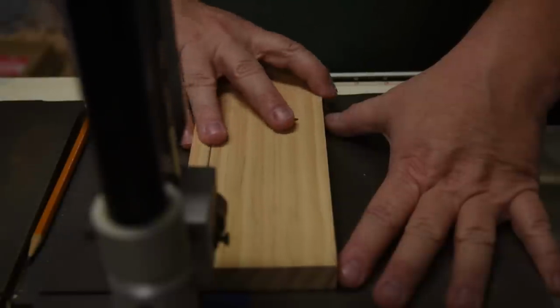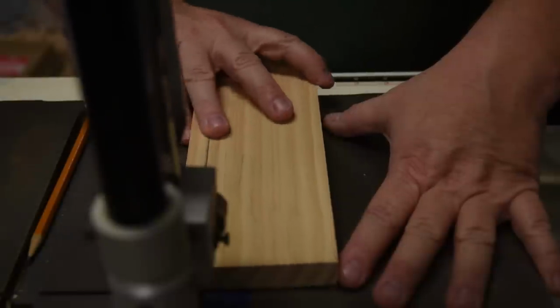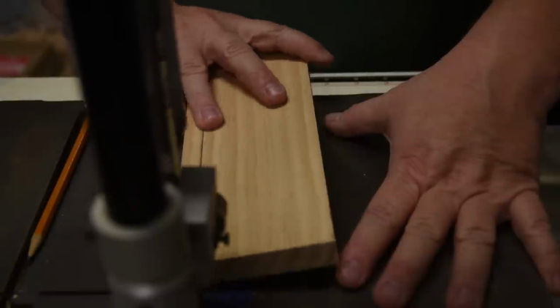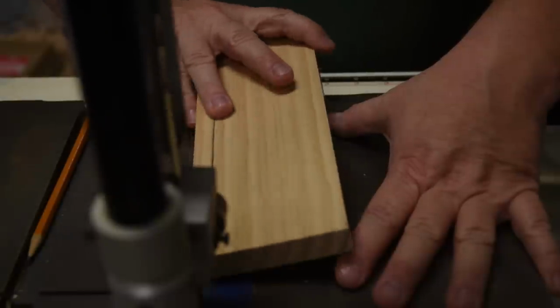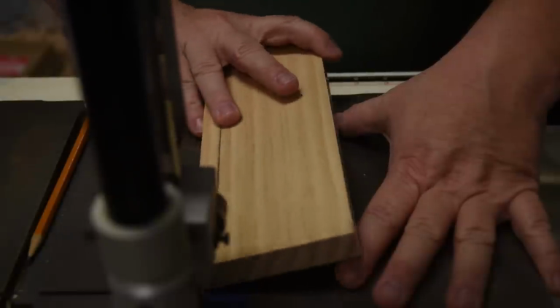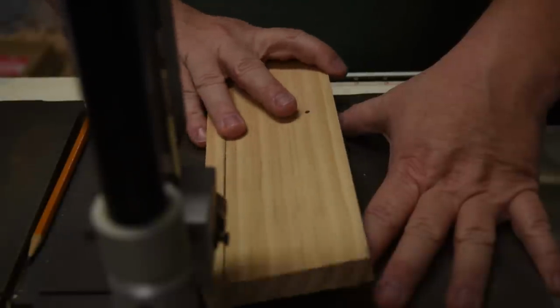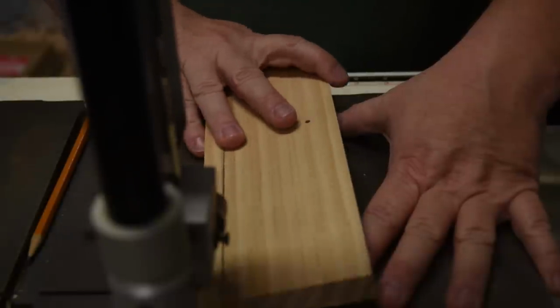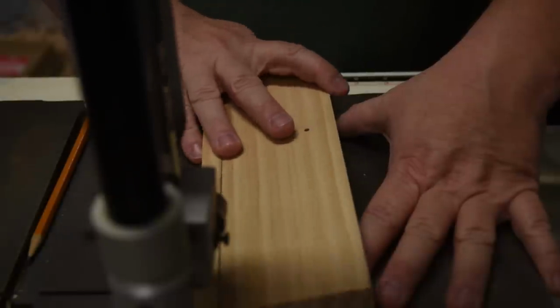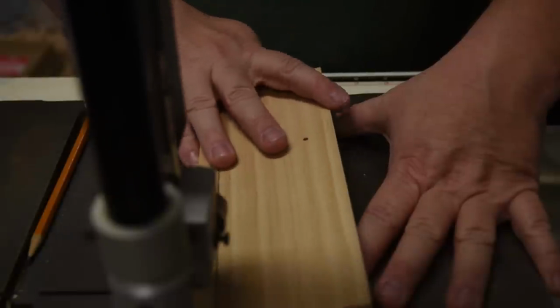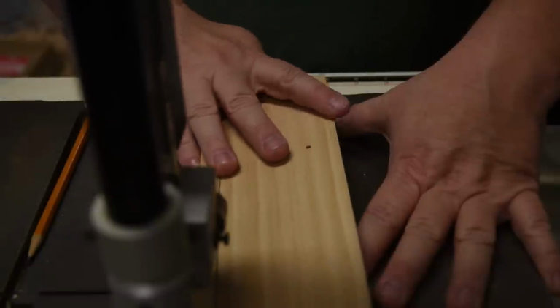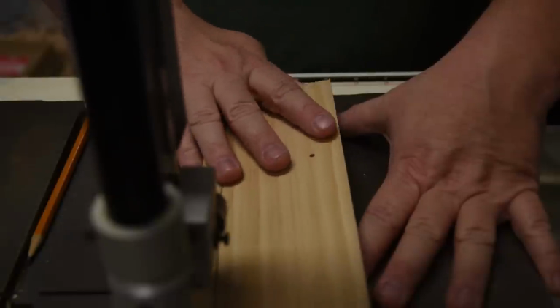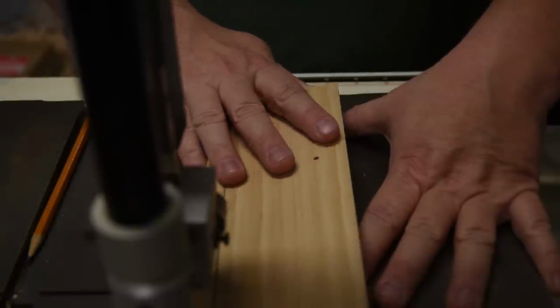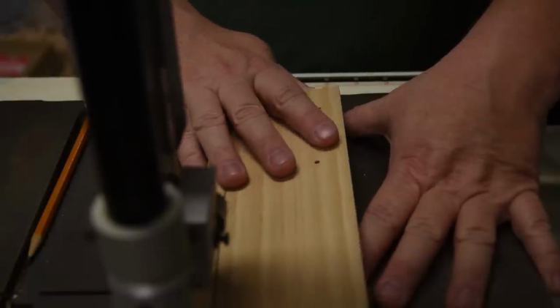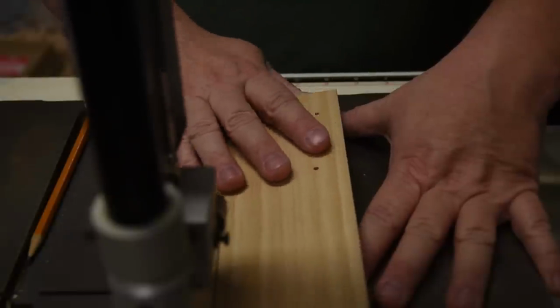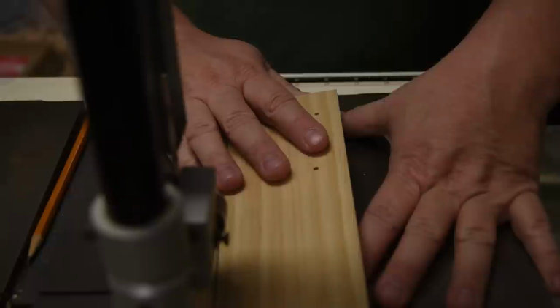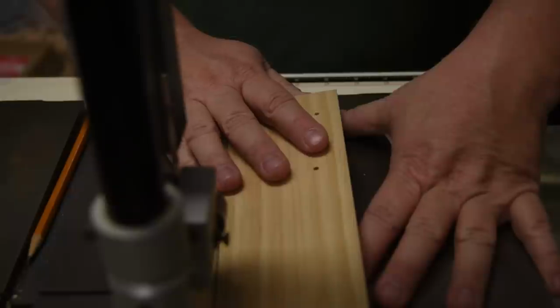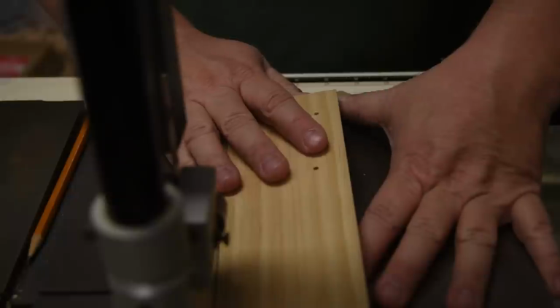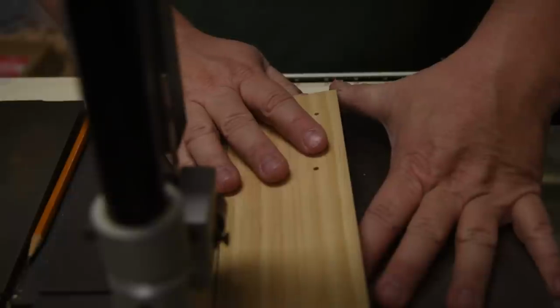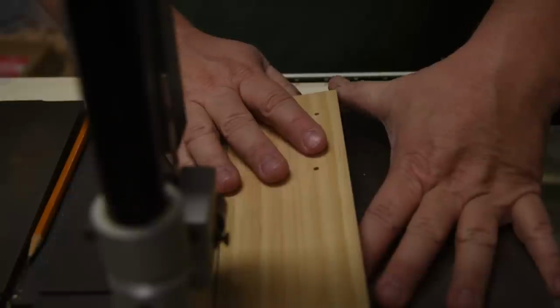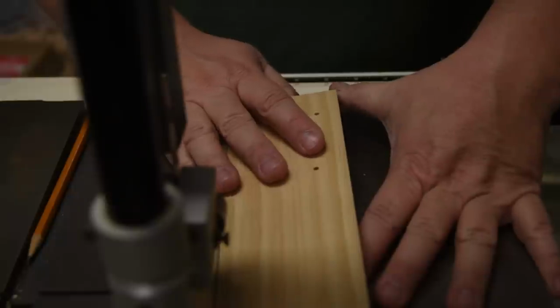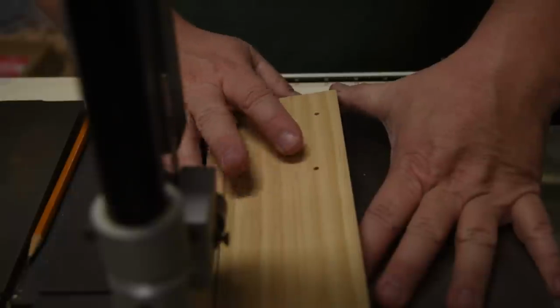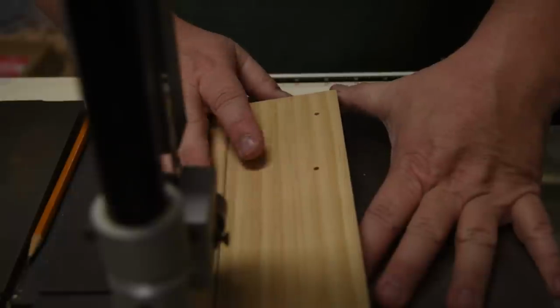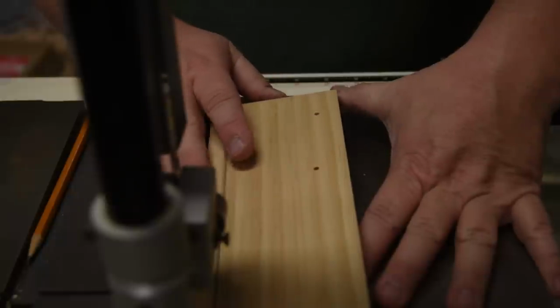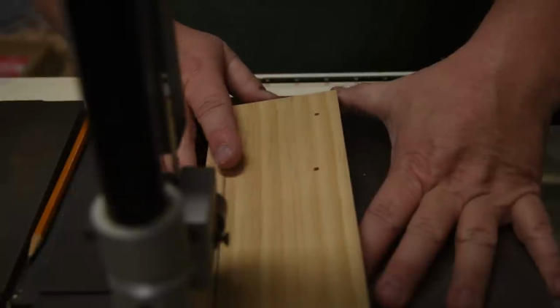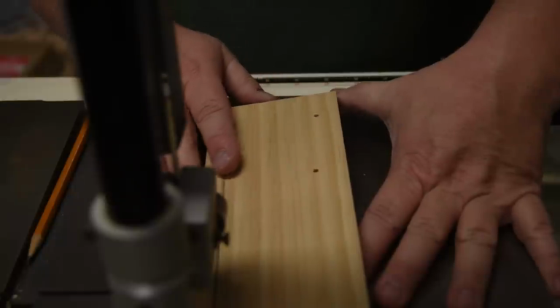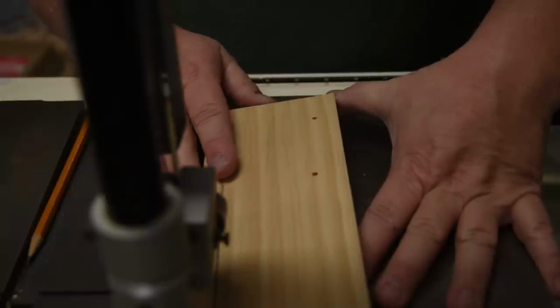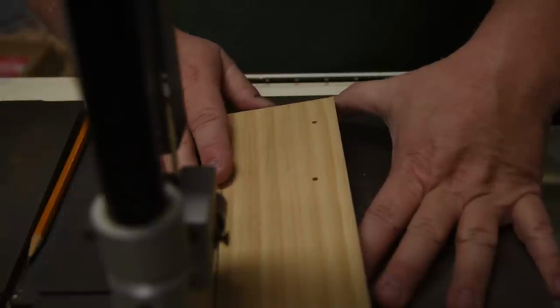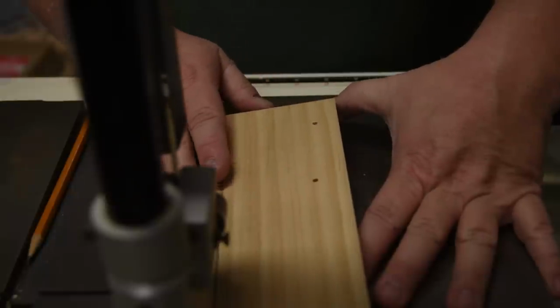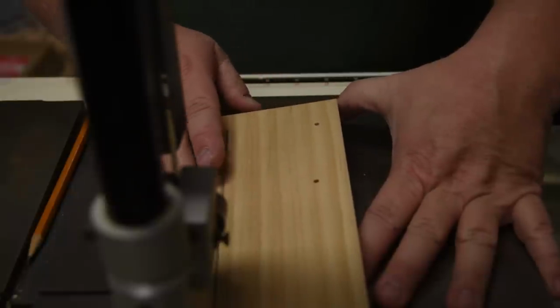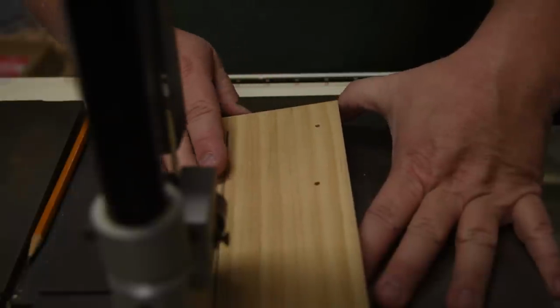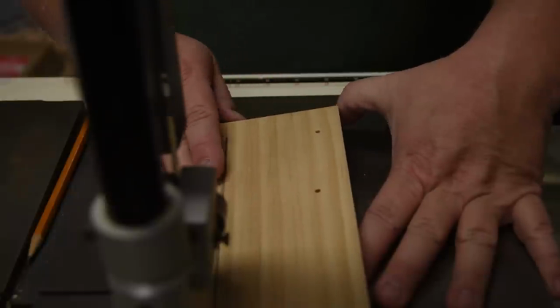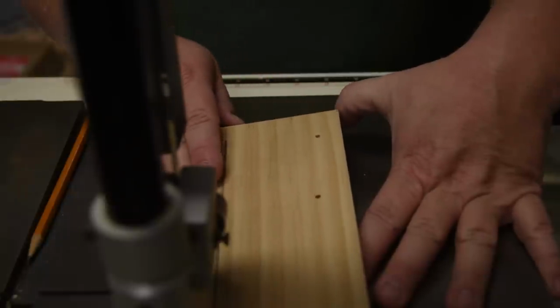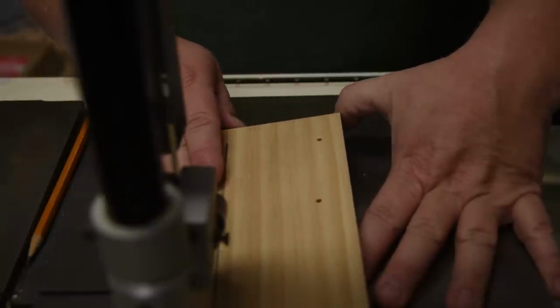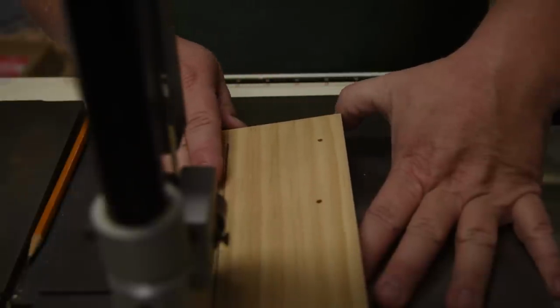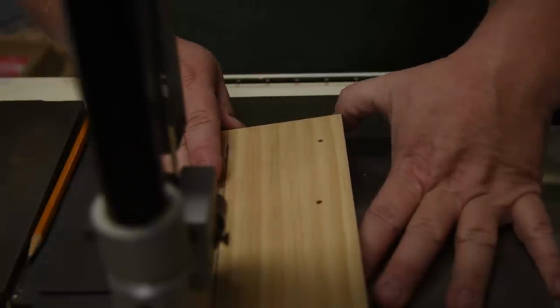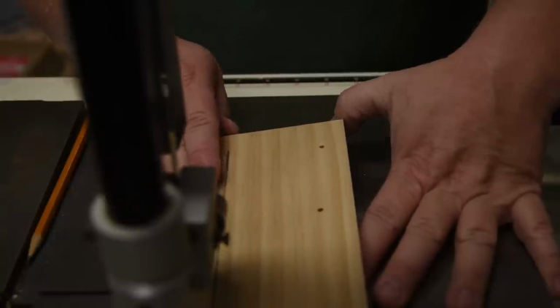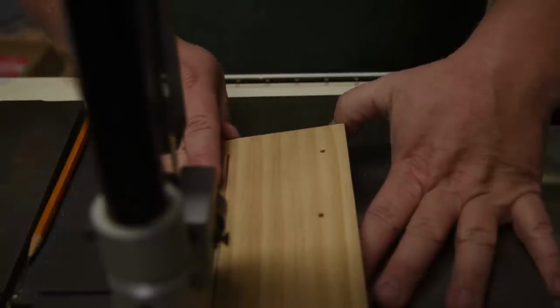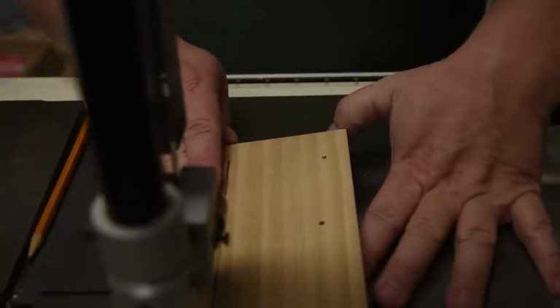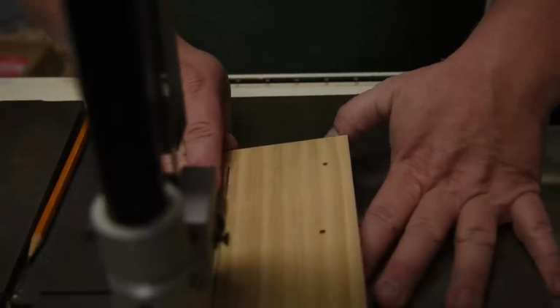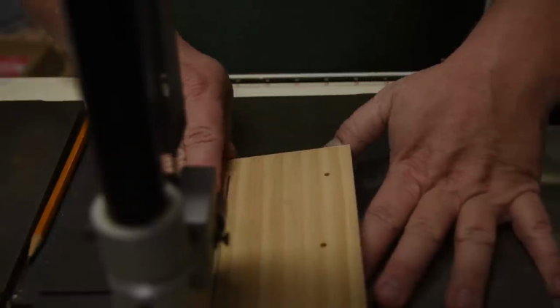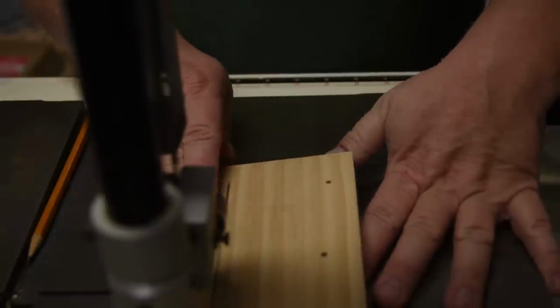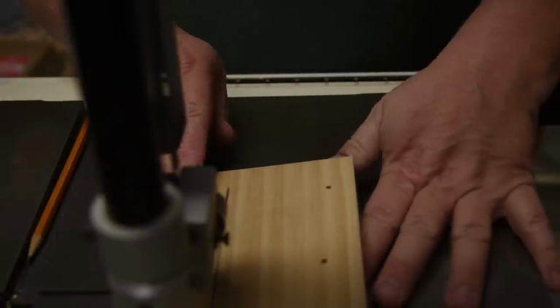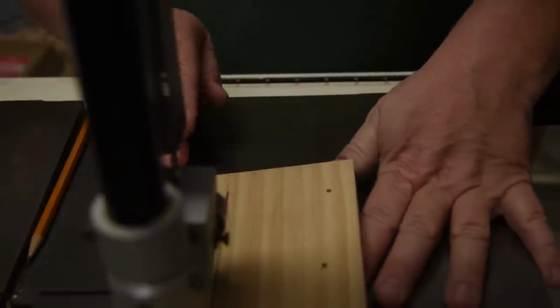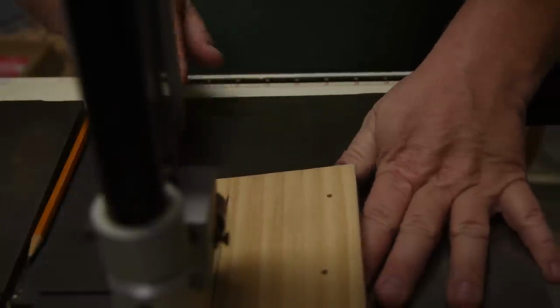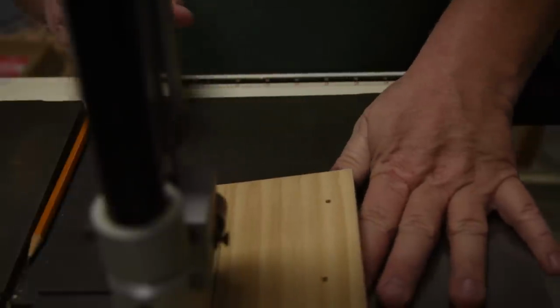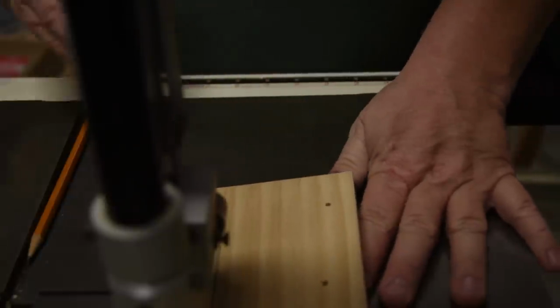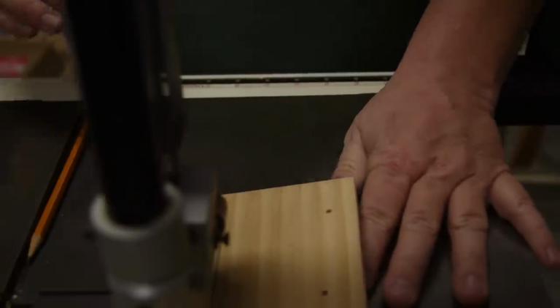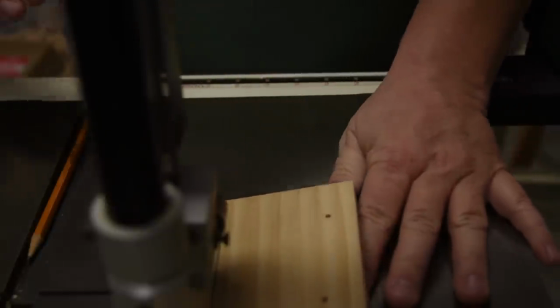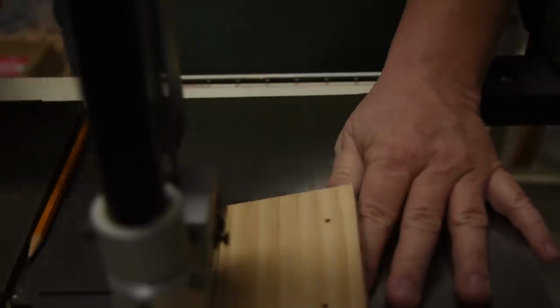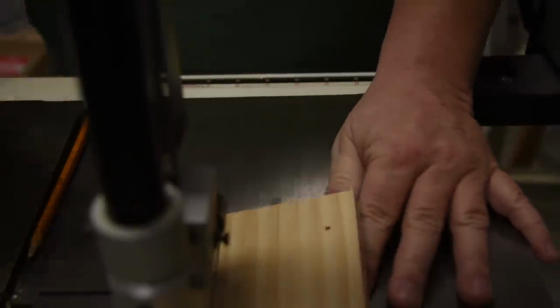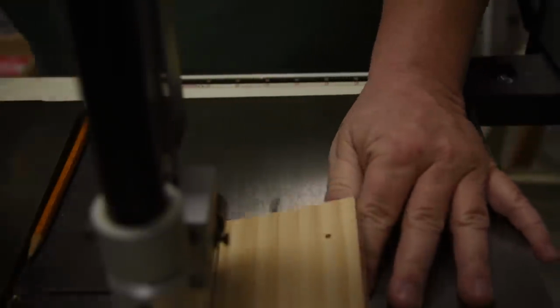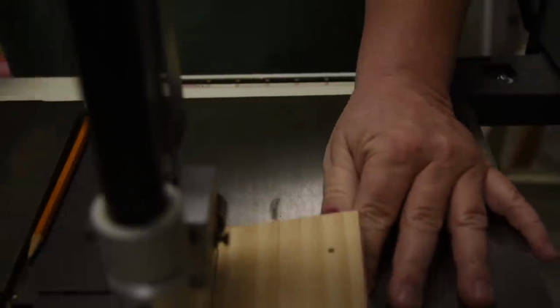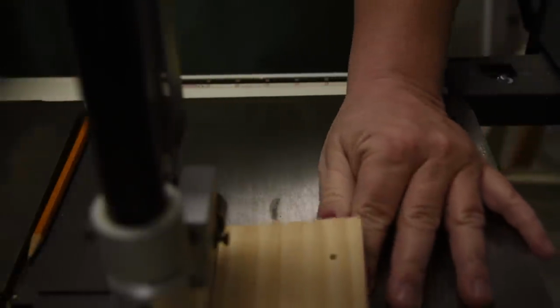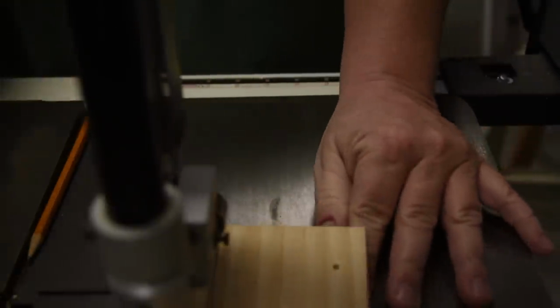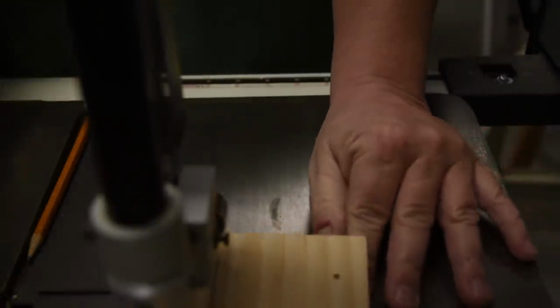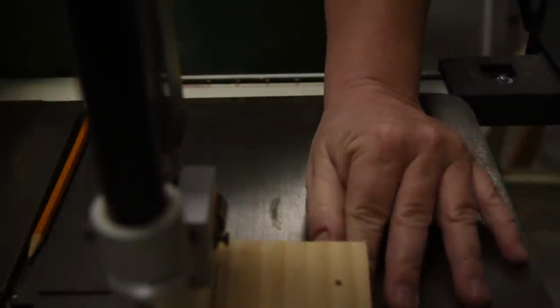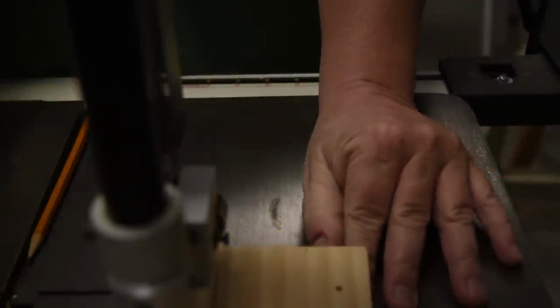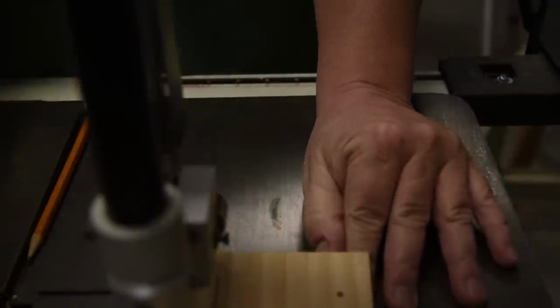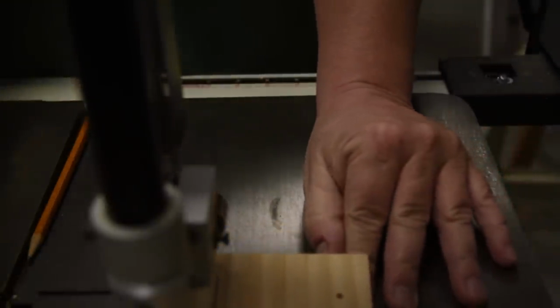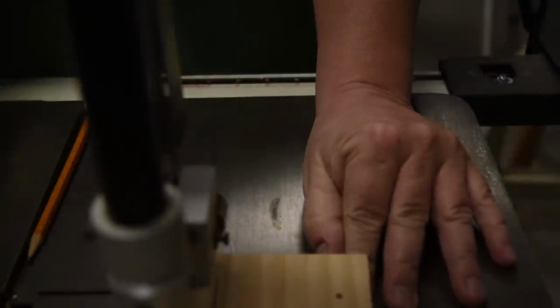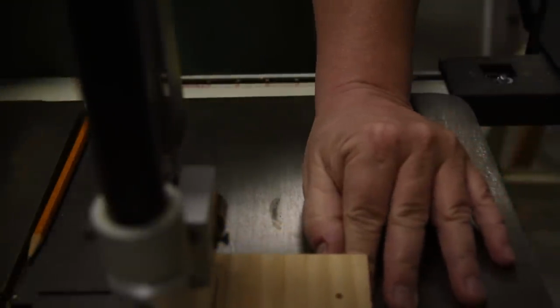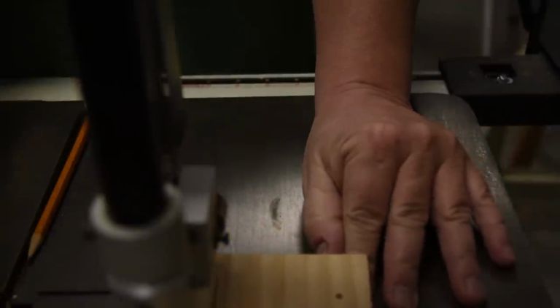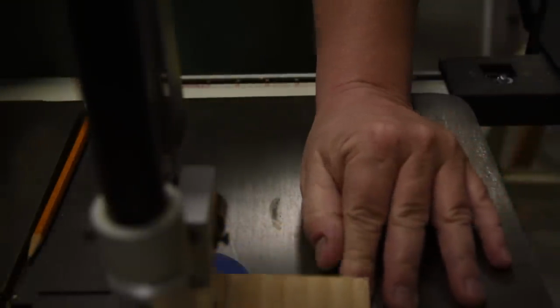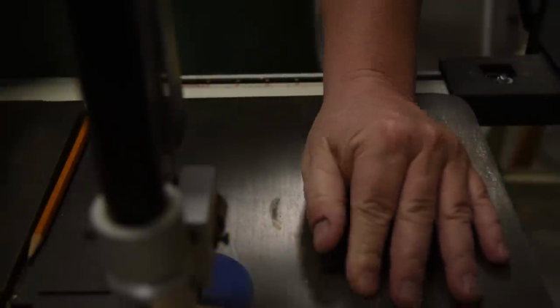Until the point where the back of the board passes your thumb, and then you can use the thumb as a push stick to come on through the cut.